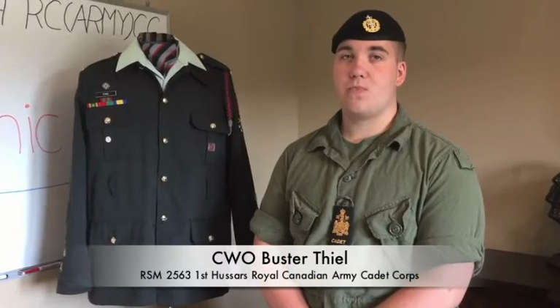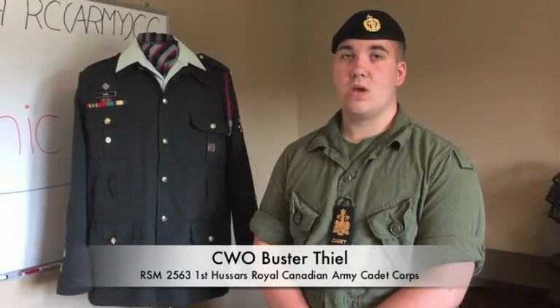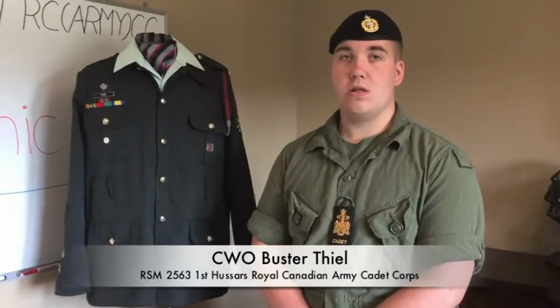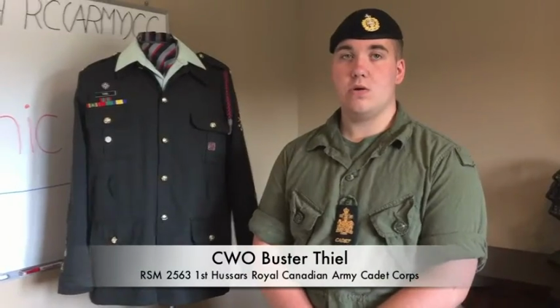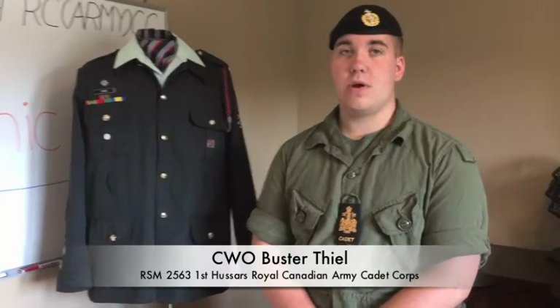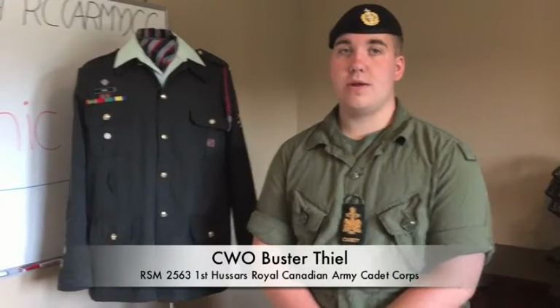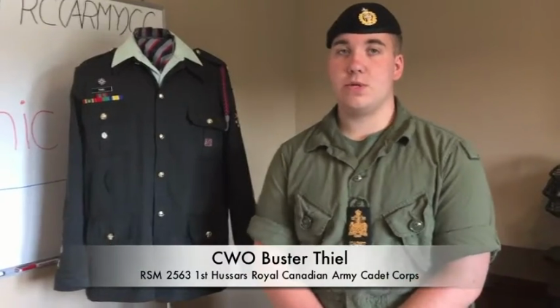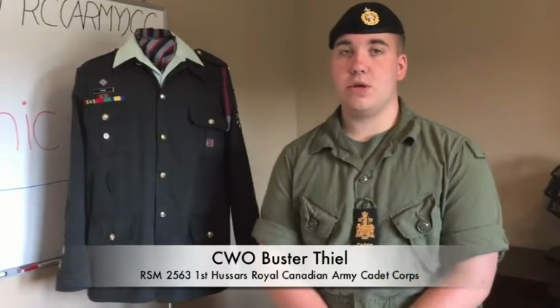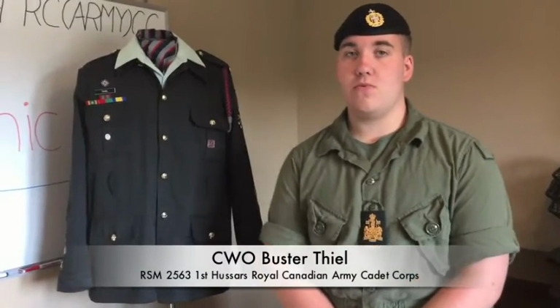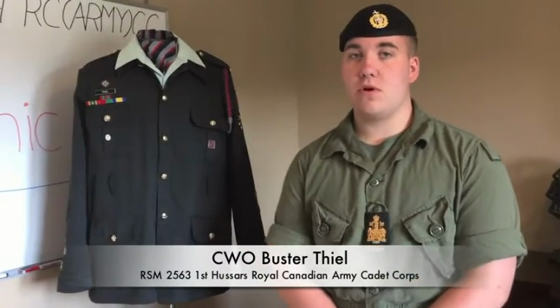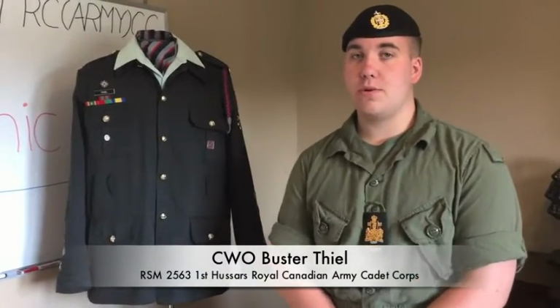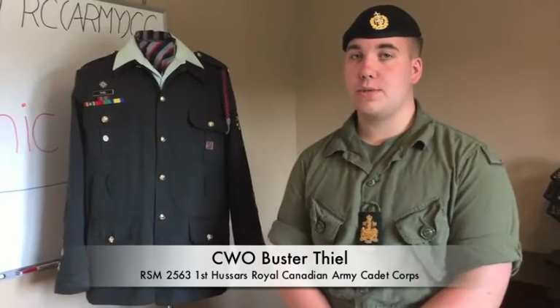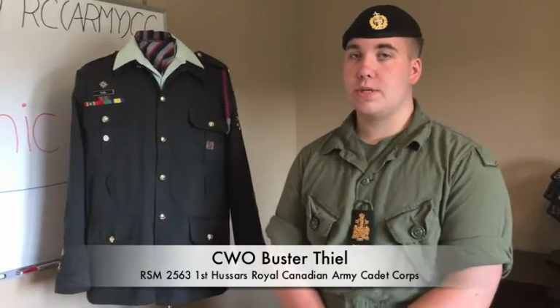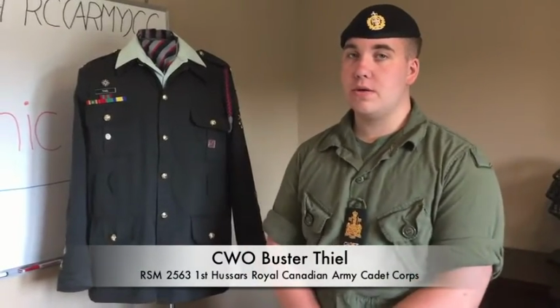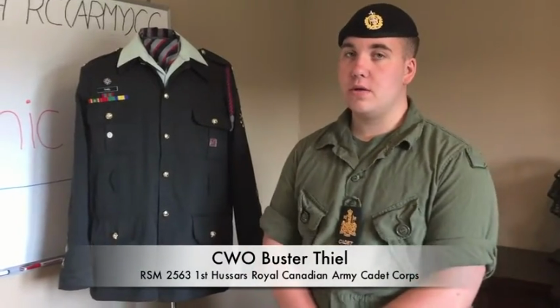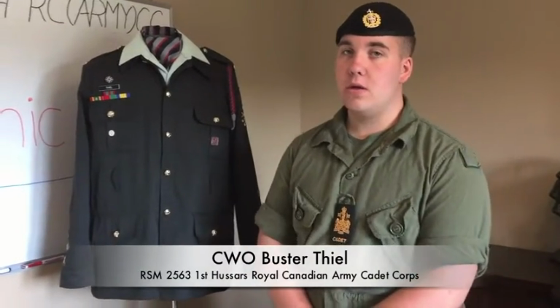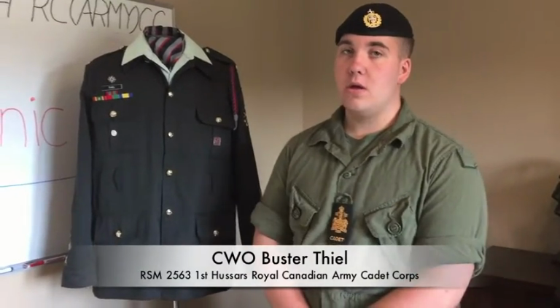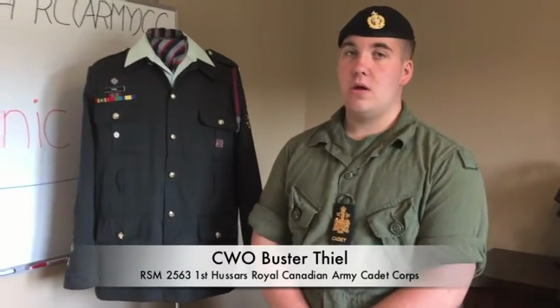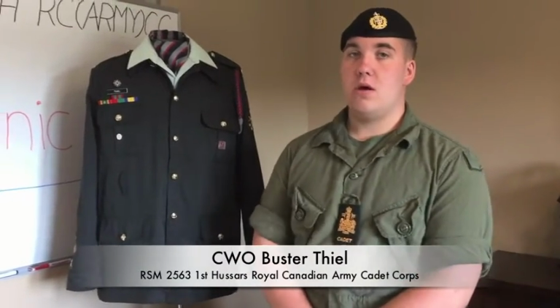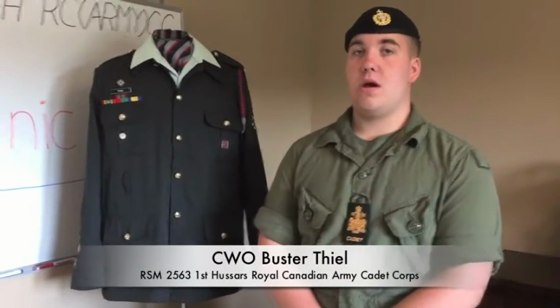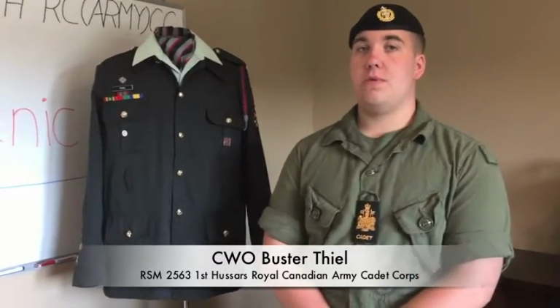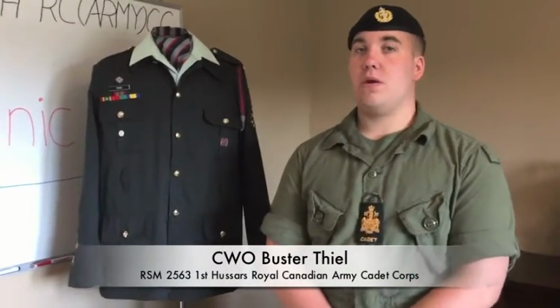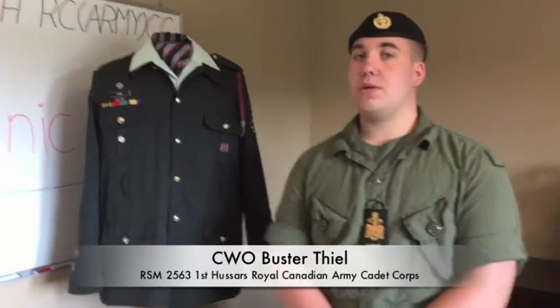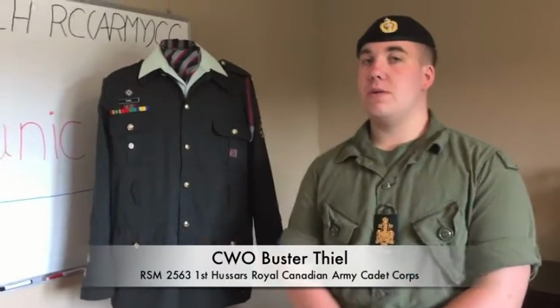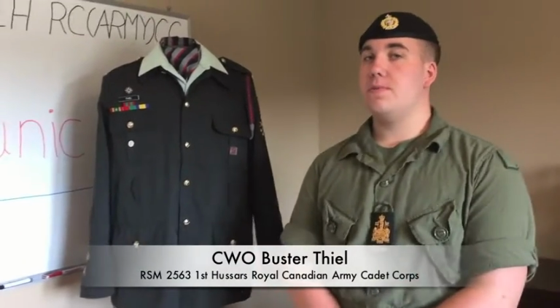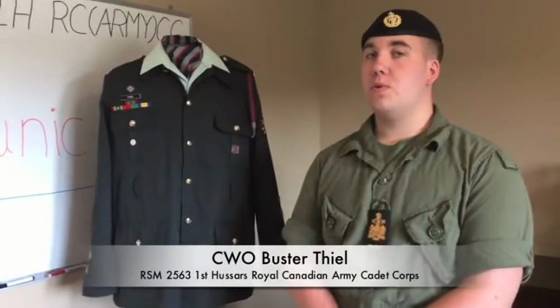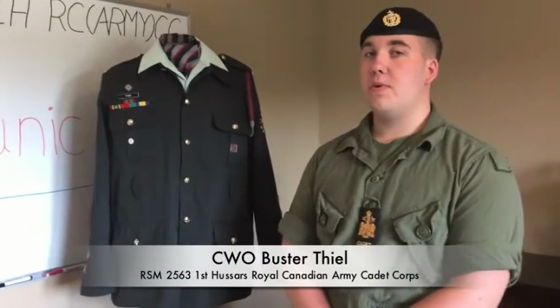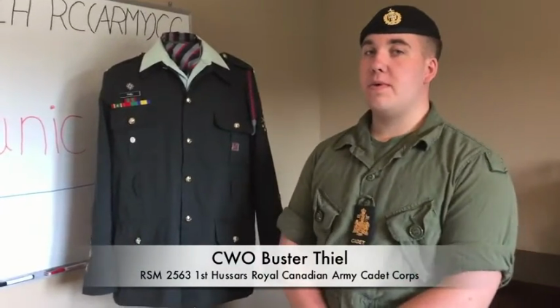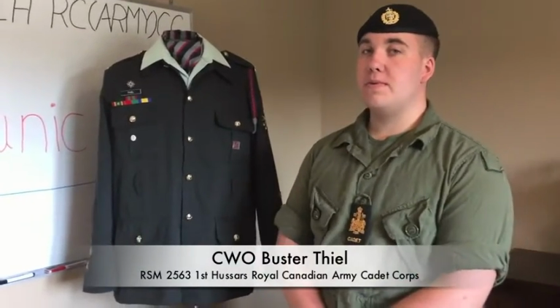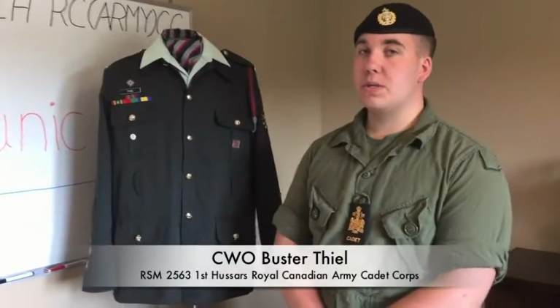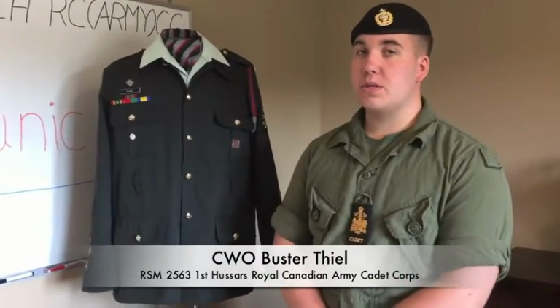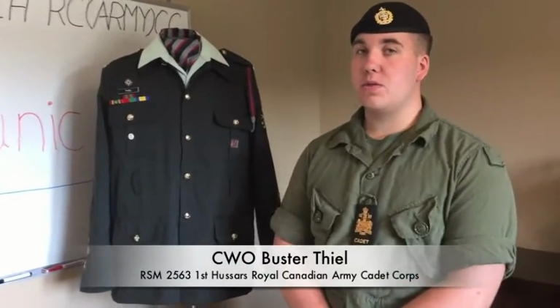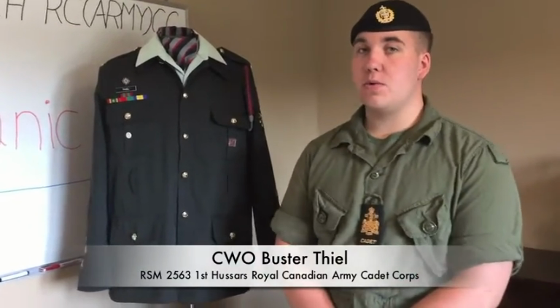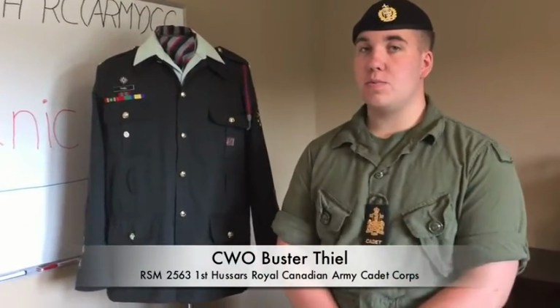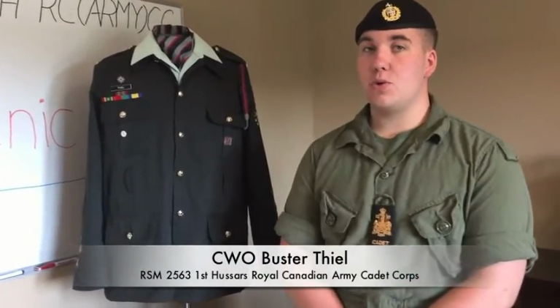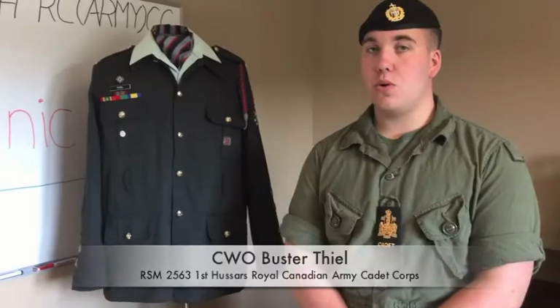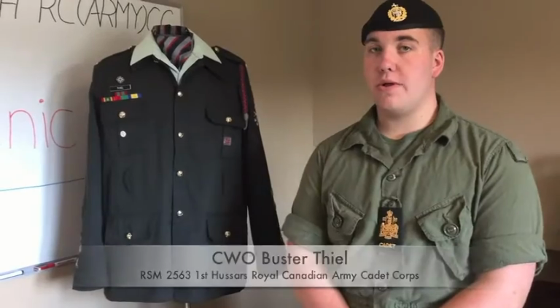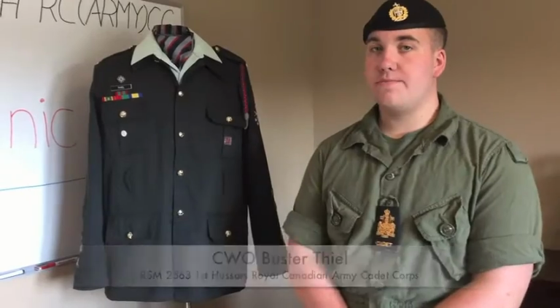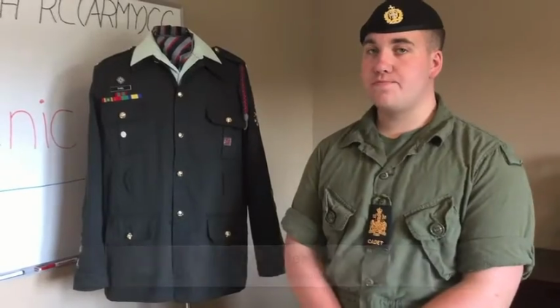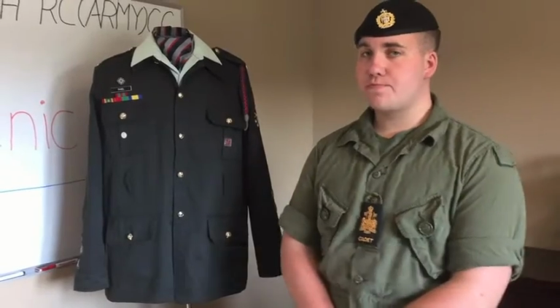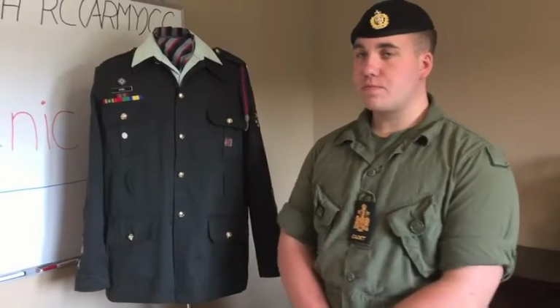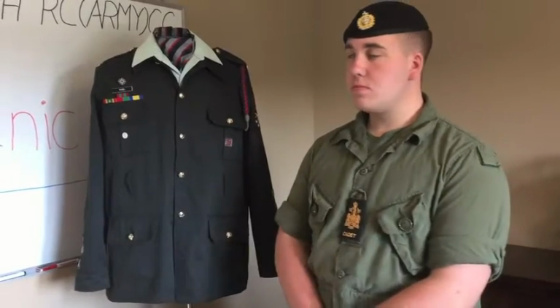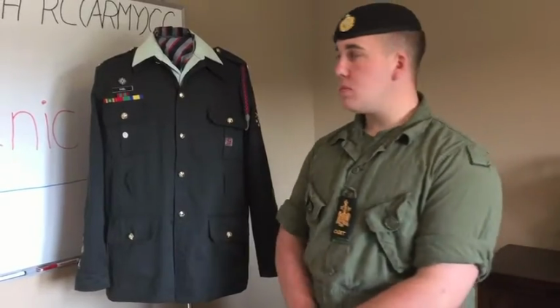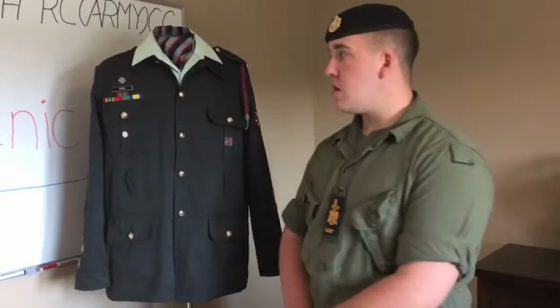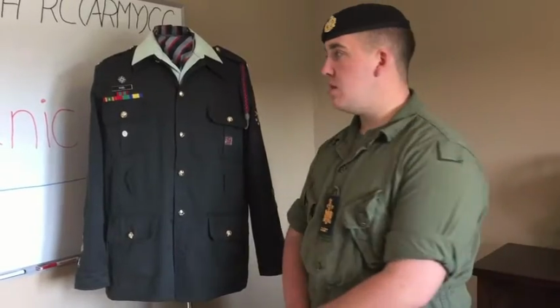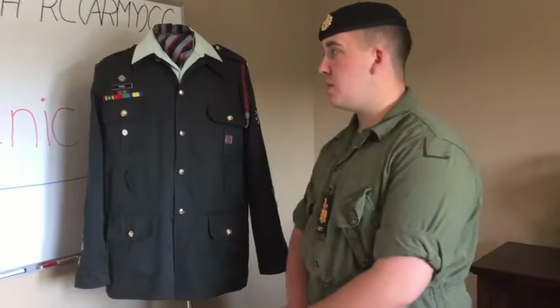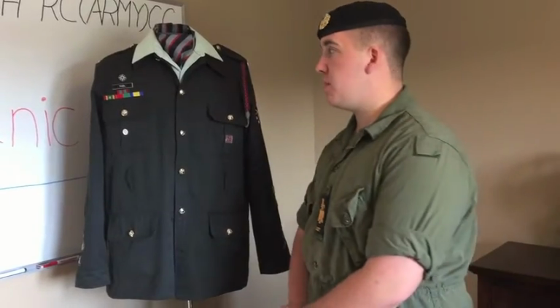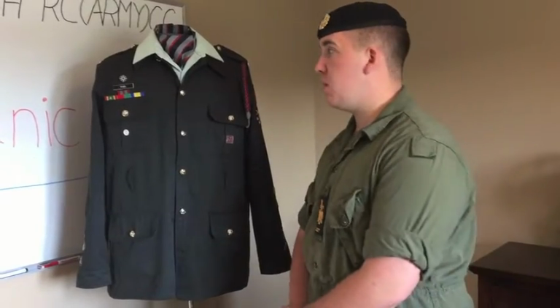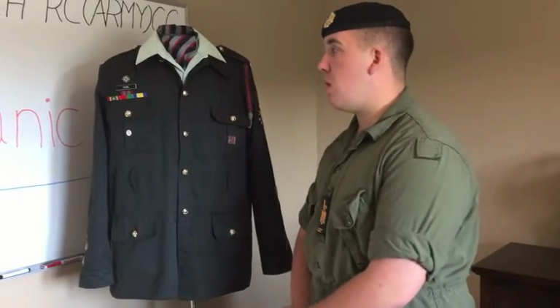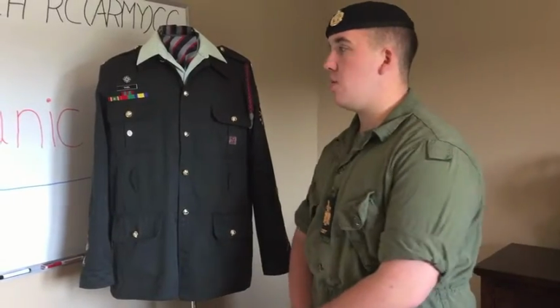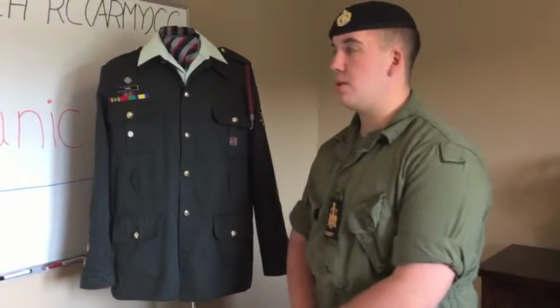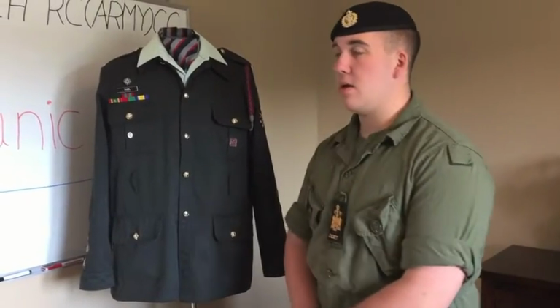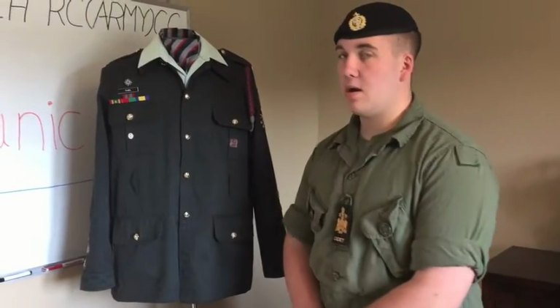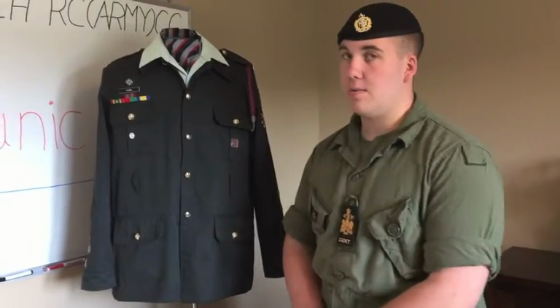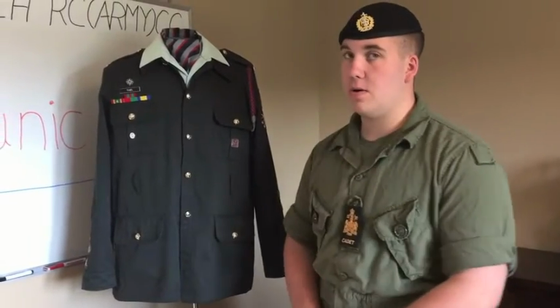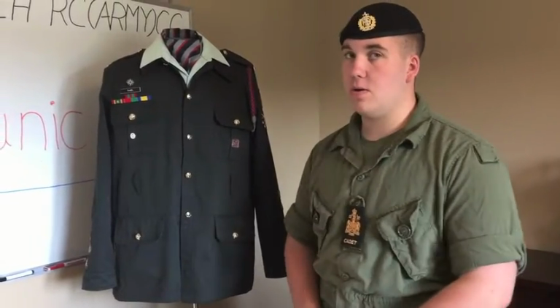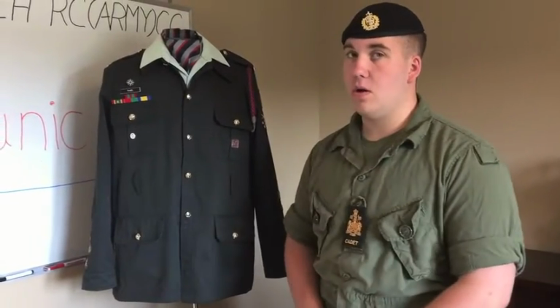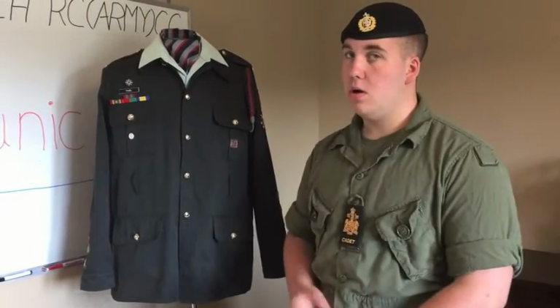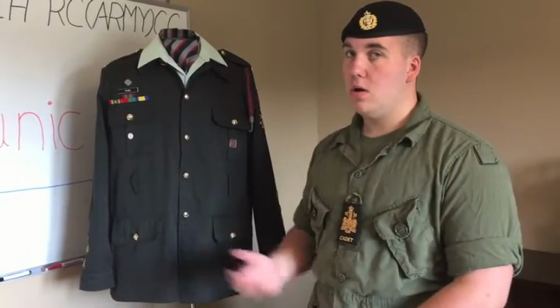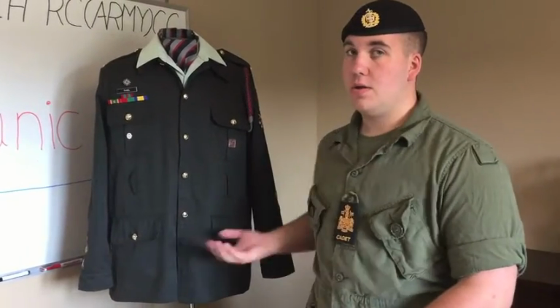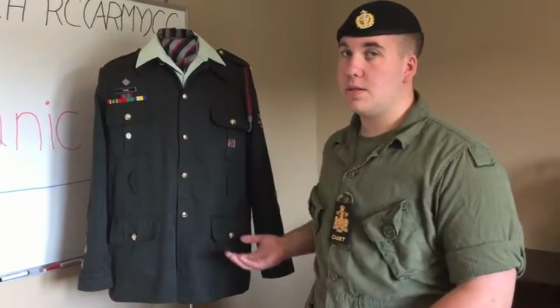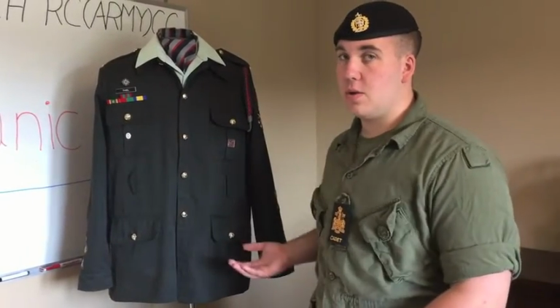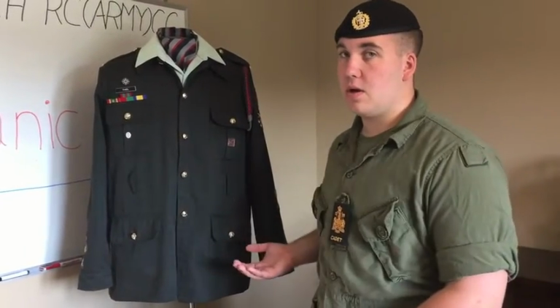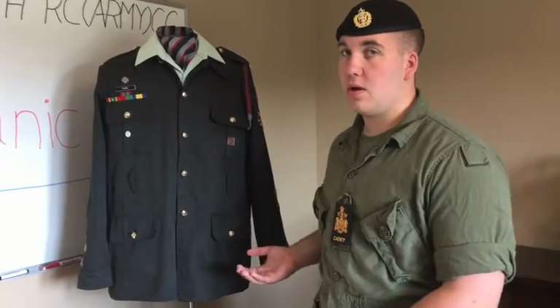Hello, my name is Chief Warren Architeel. I'm the RSM of 2563 Petrolio. In this video, I will be talking about the tunic.